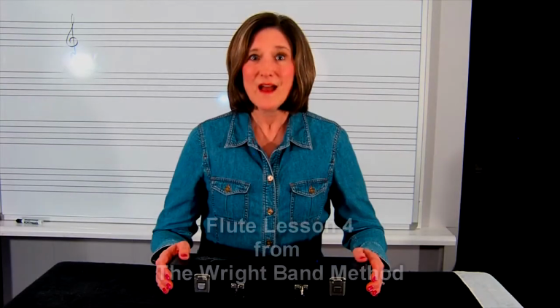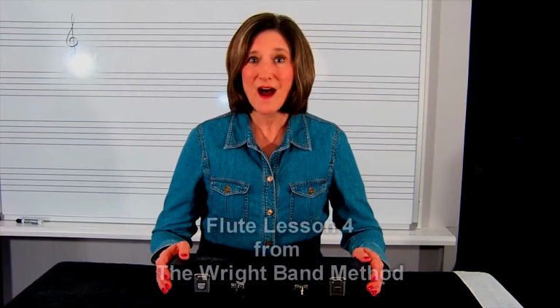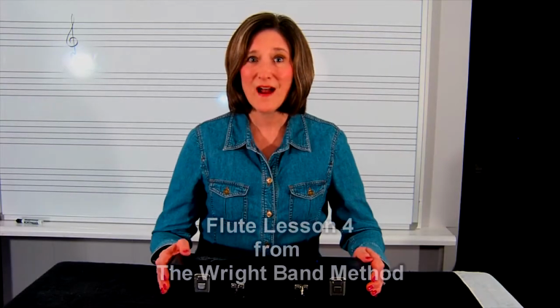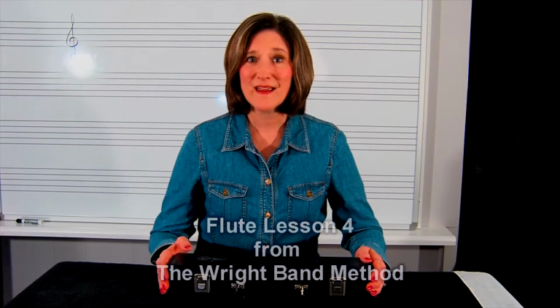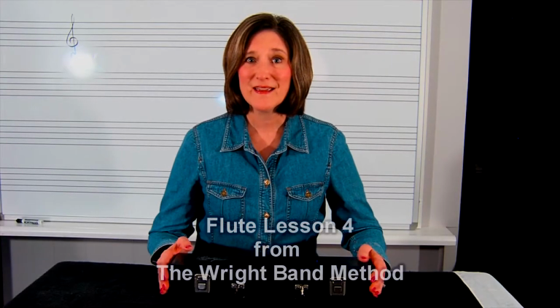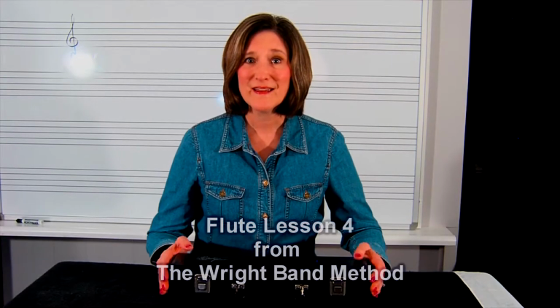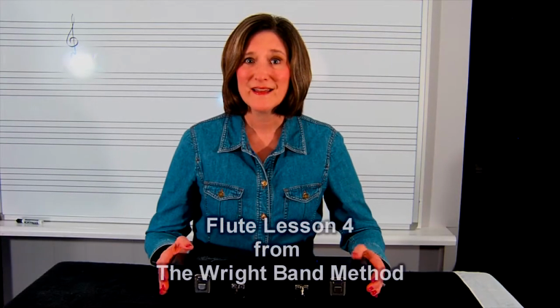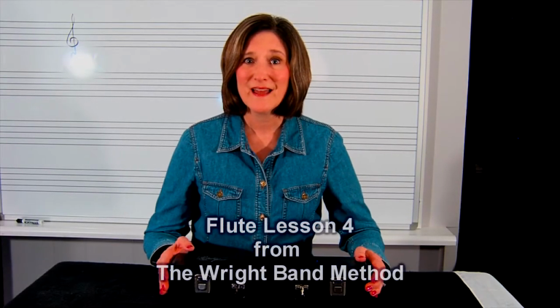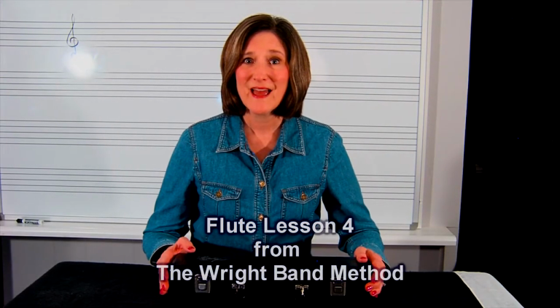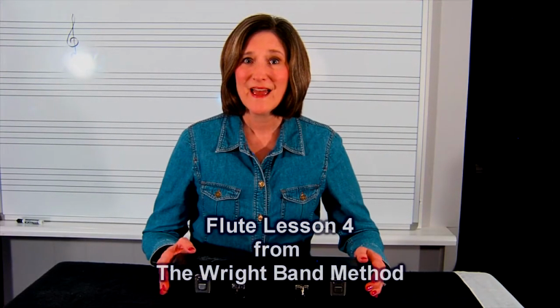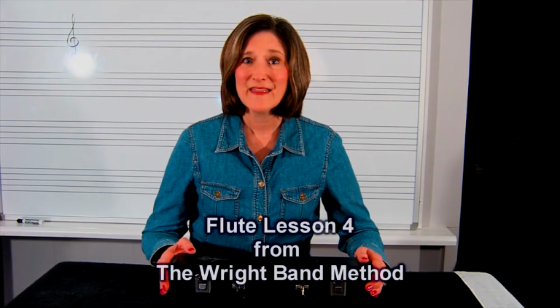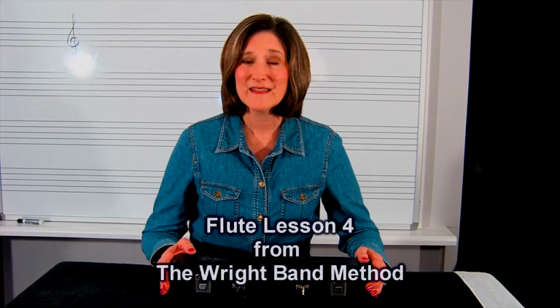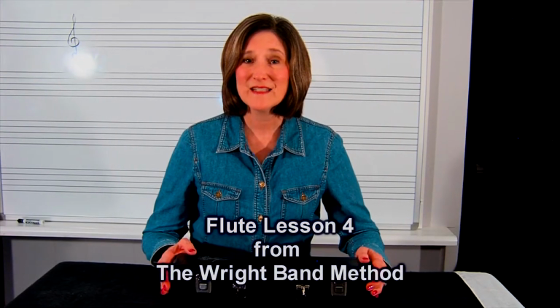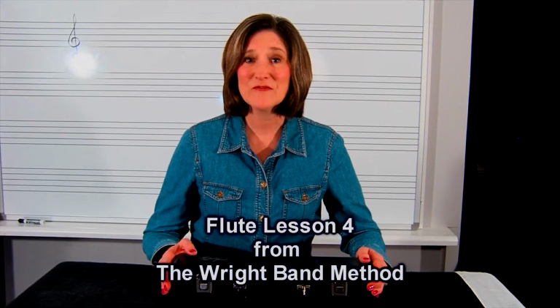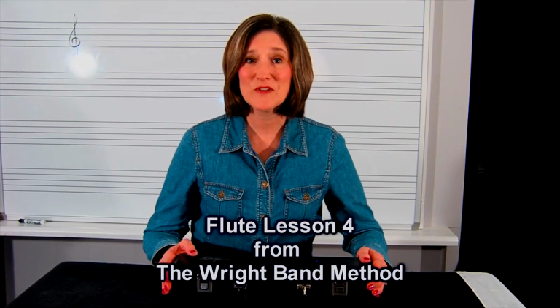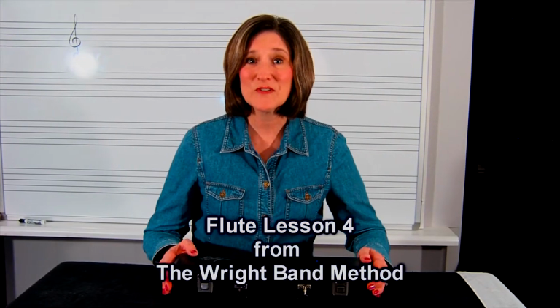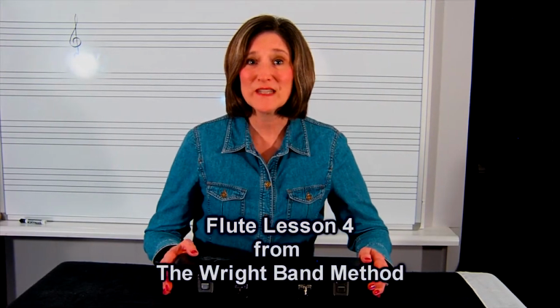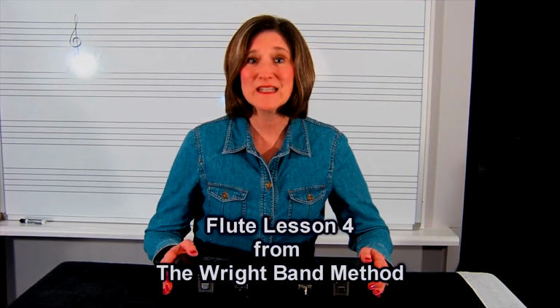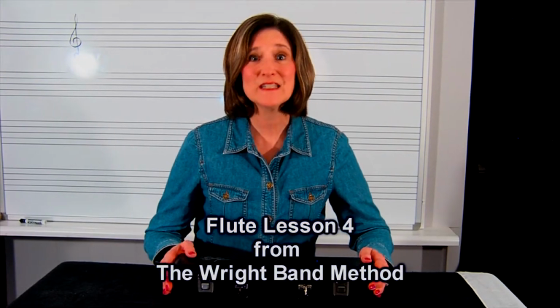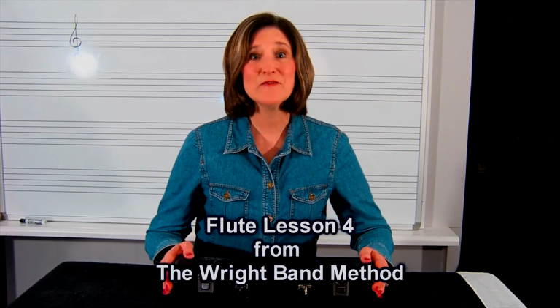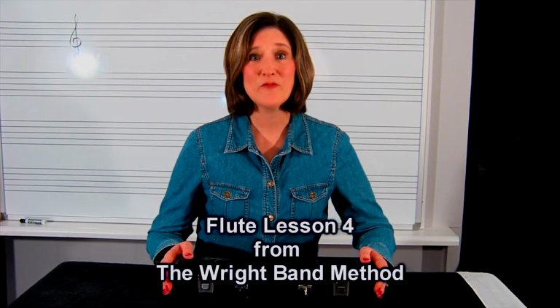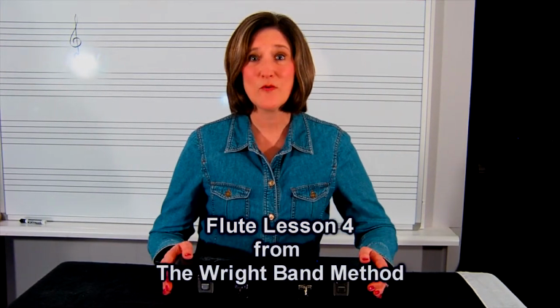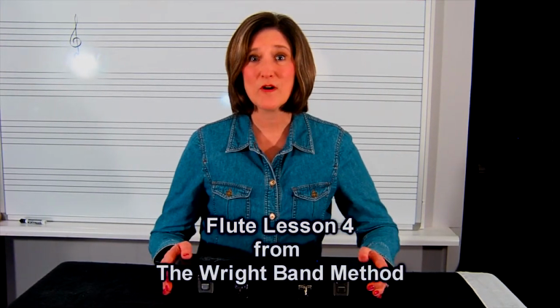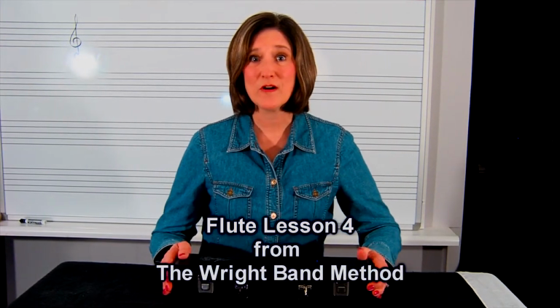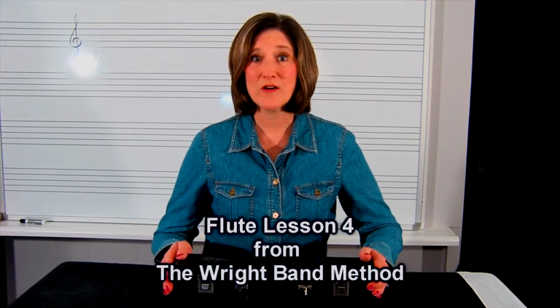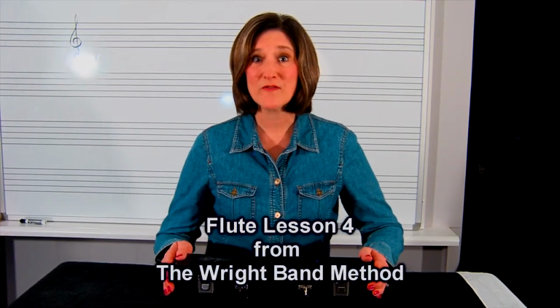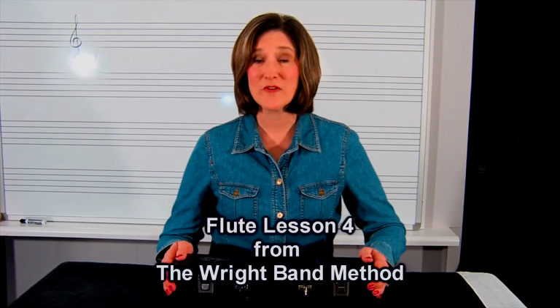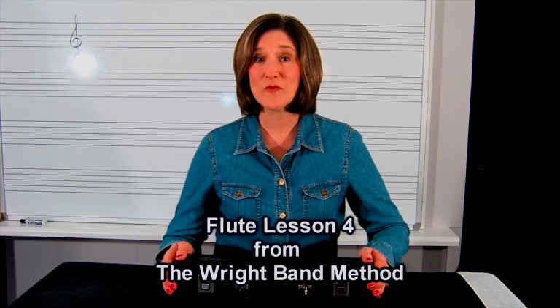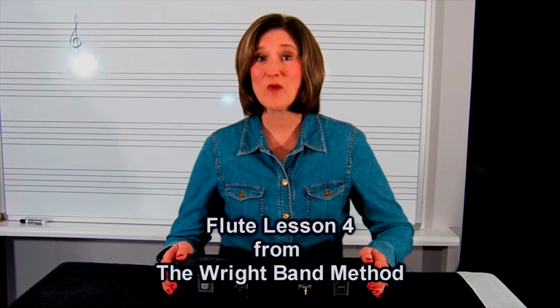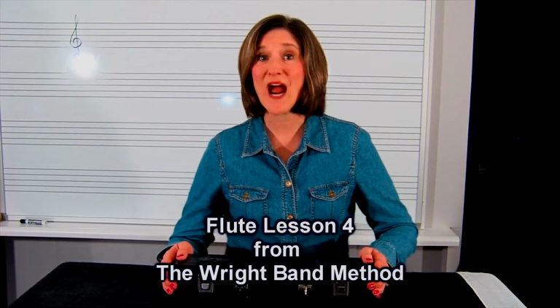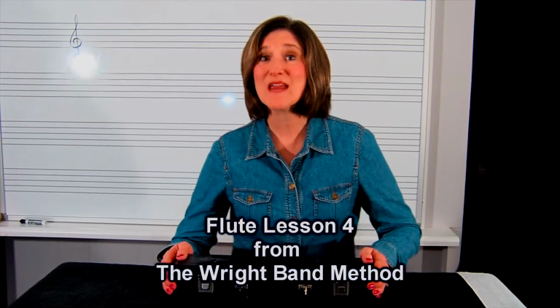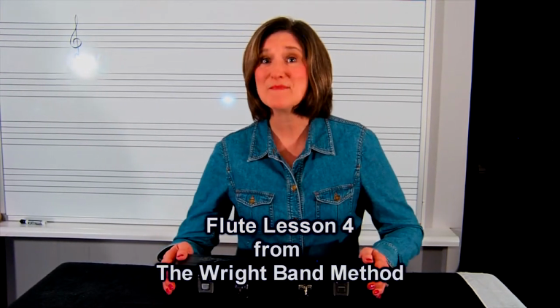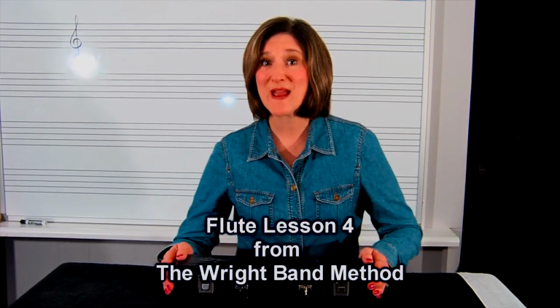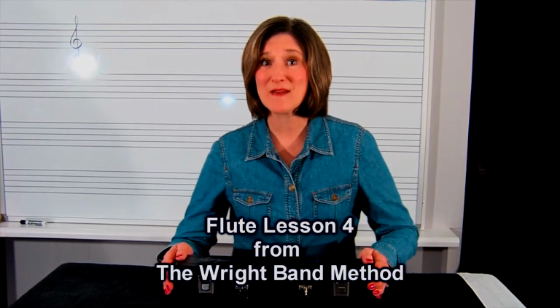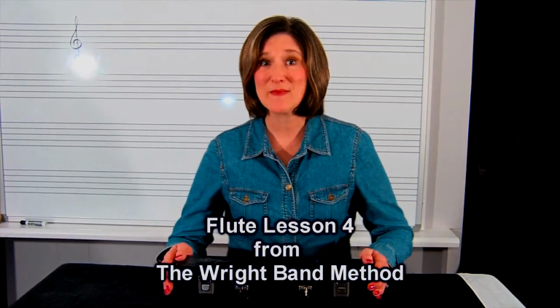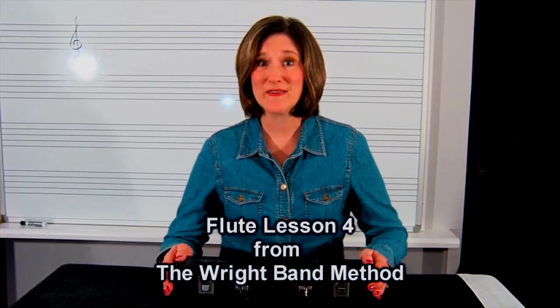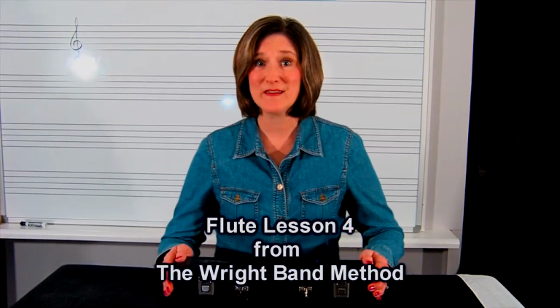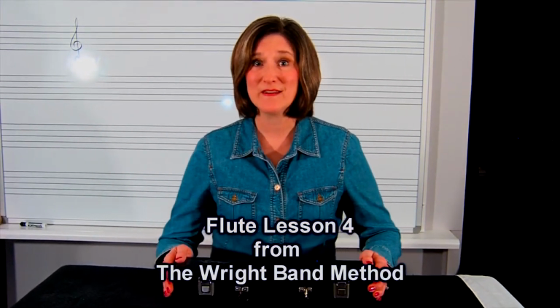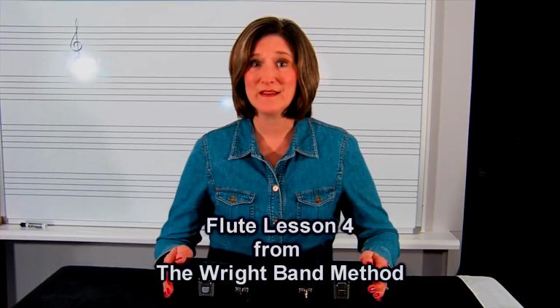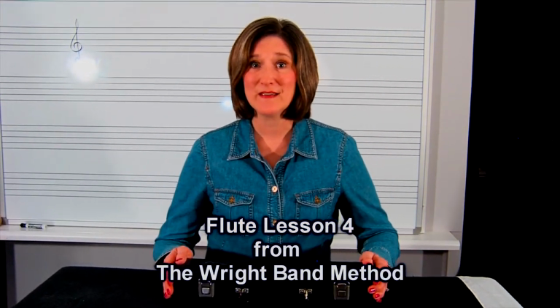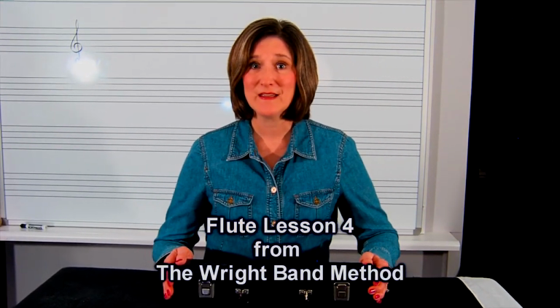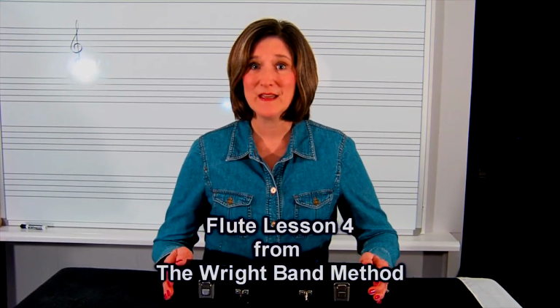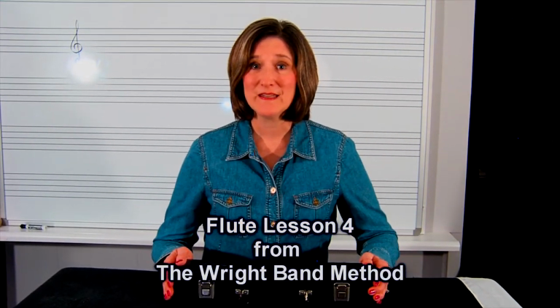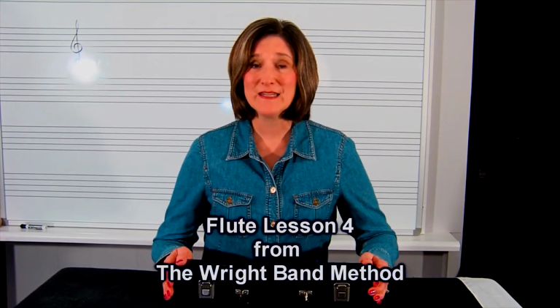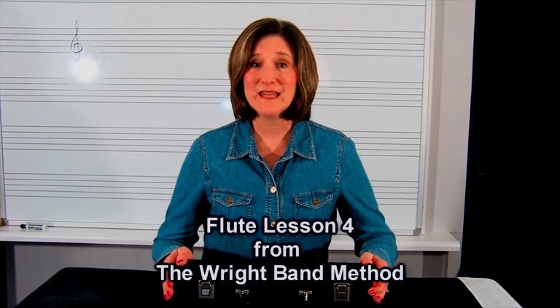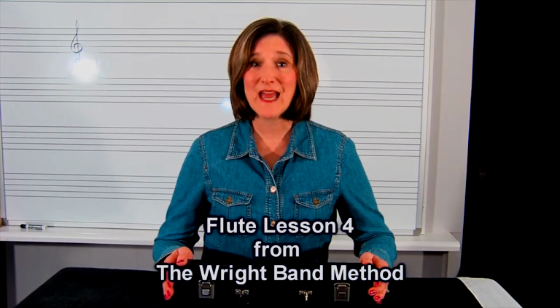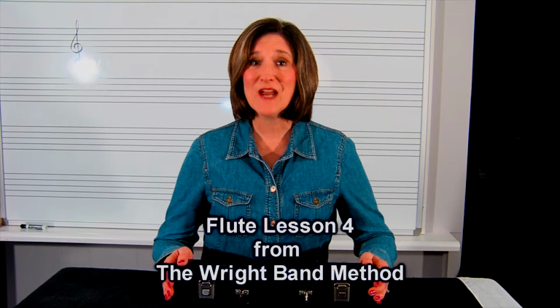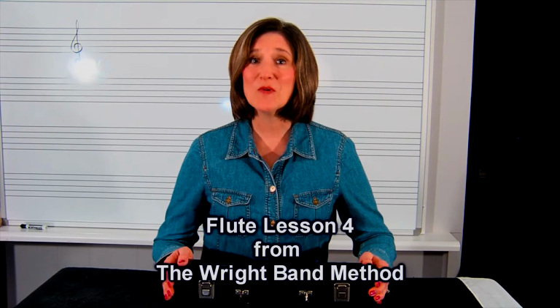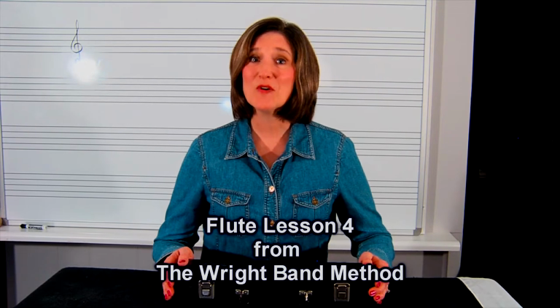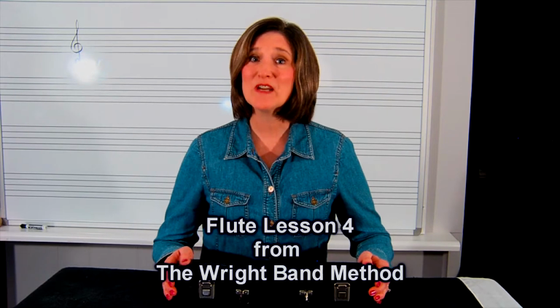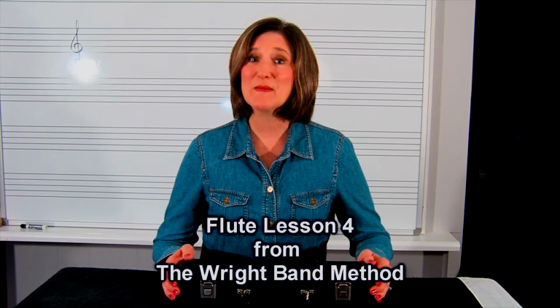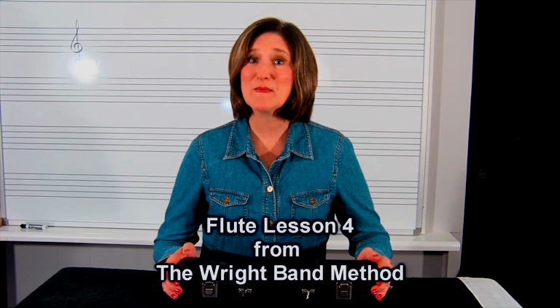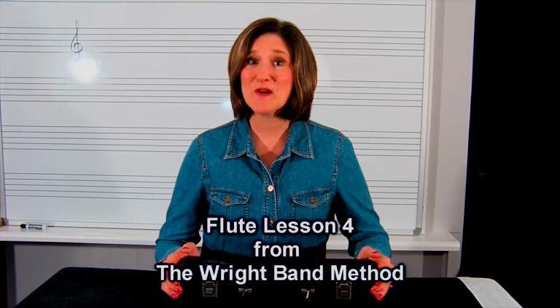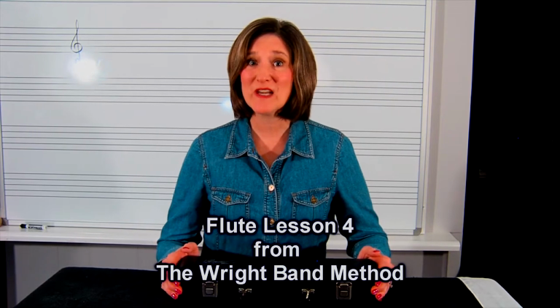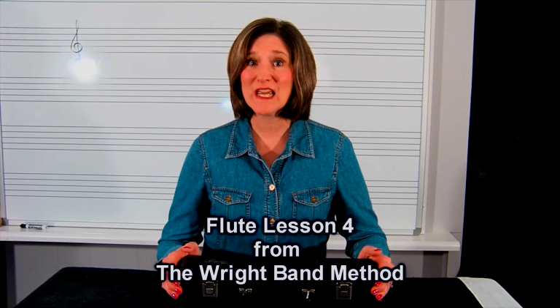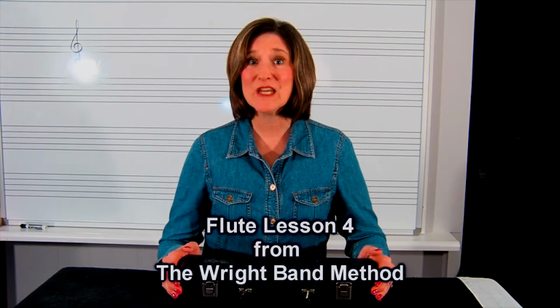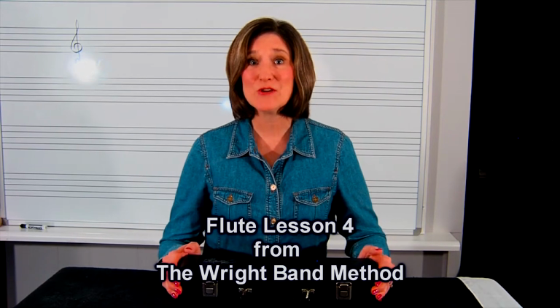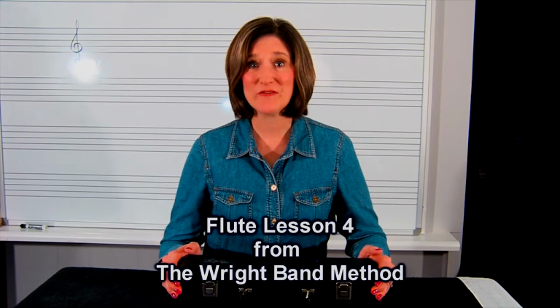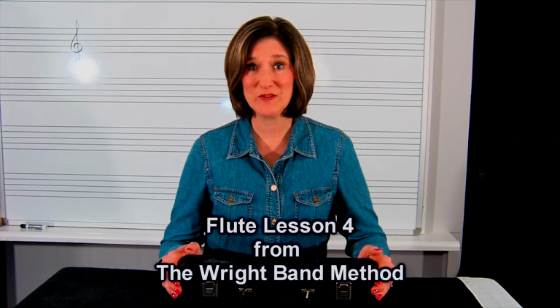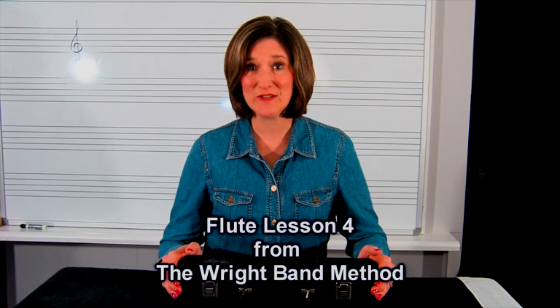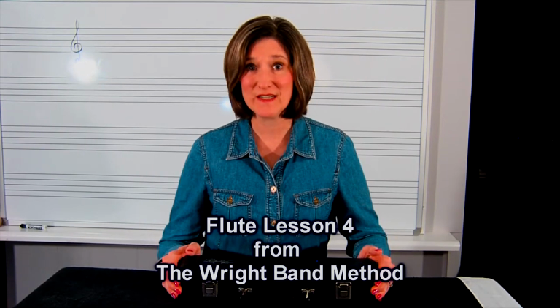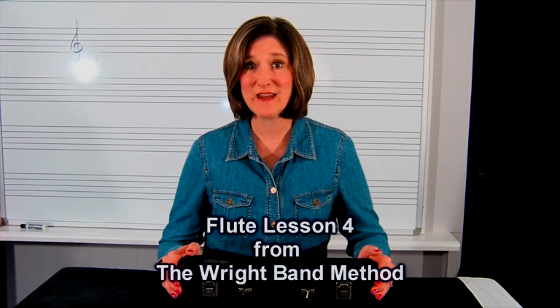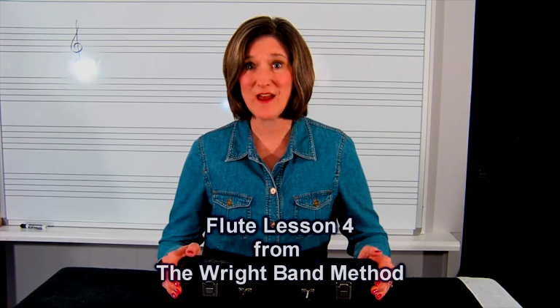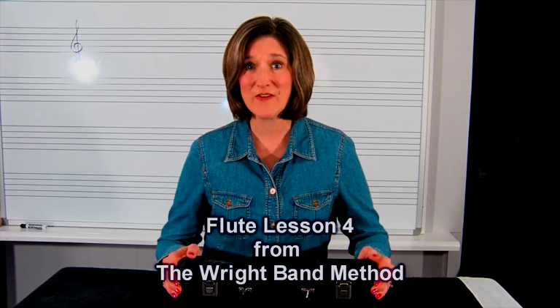Hi, this is flute lesson four for the Right Band Method. Today we're going to be putting your flute together.